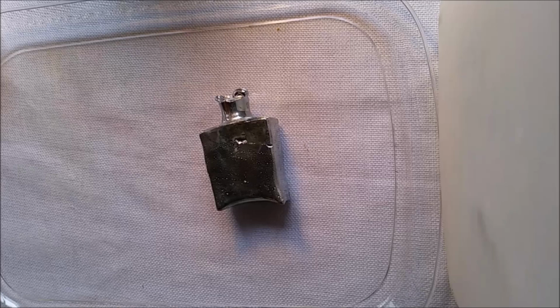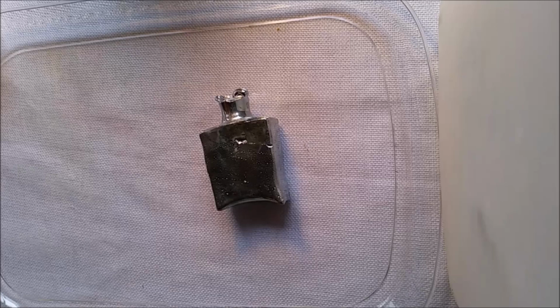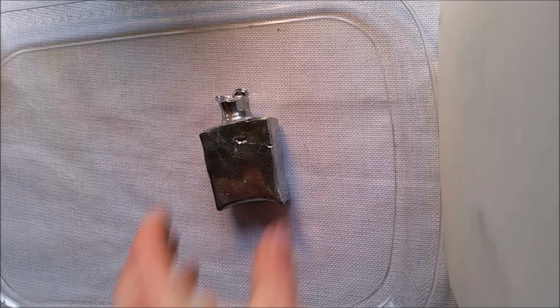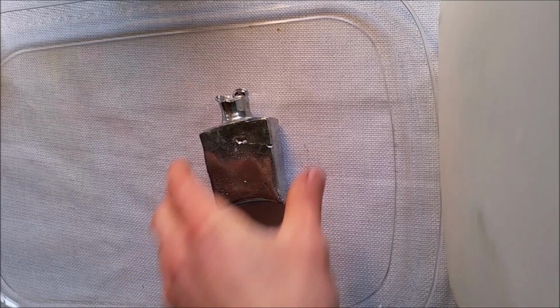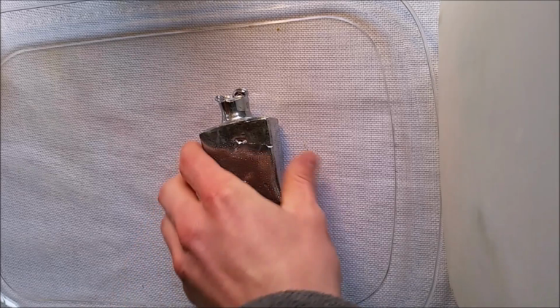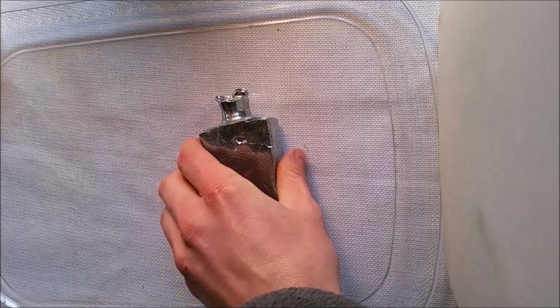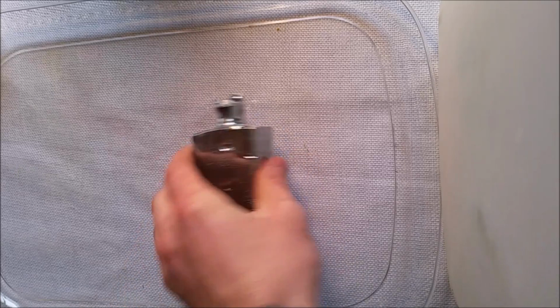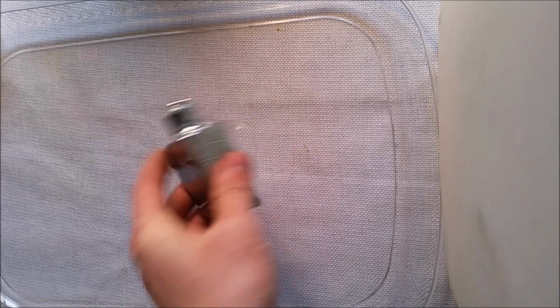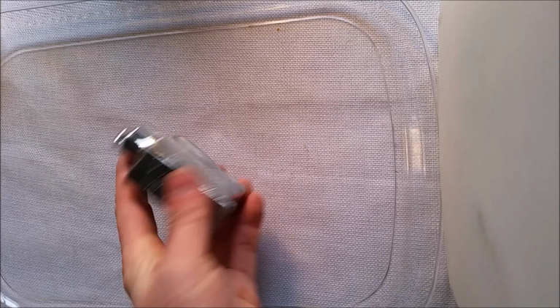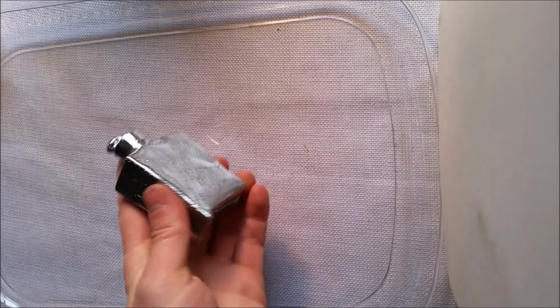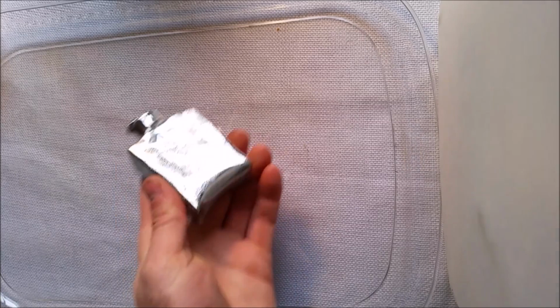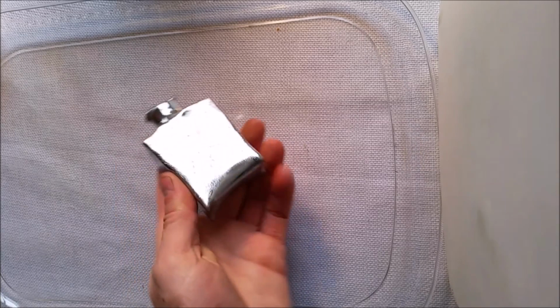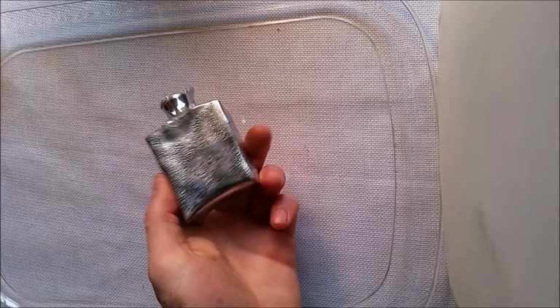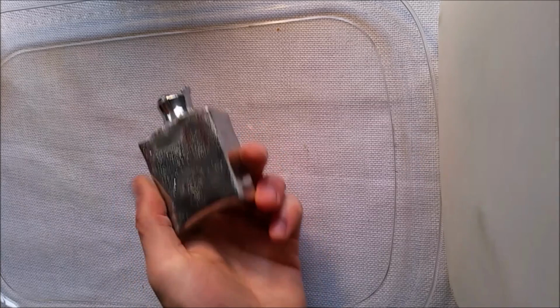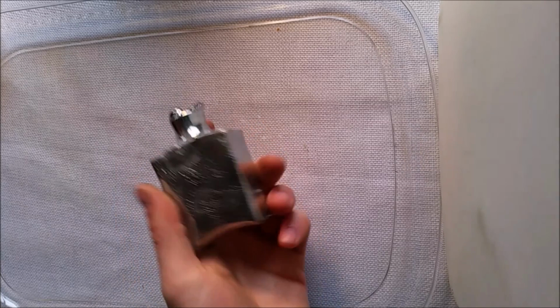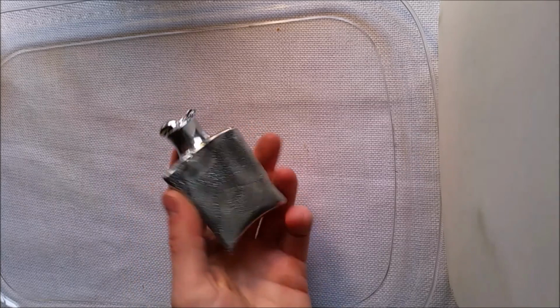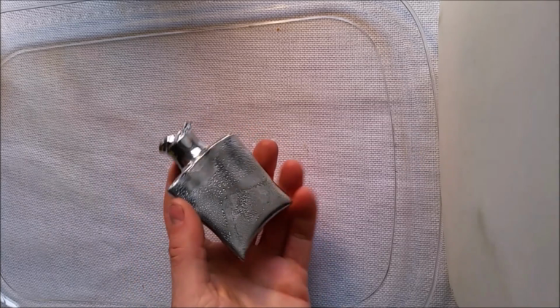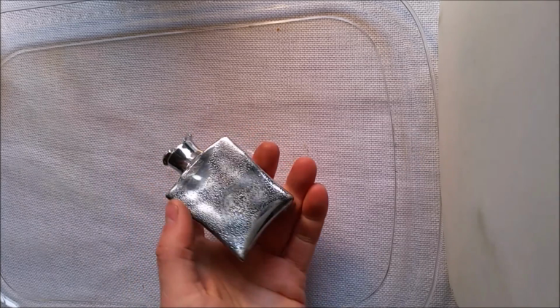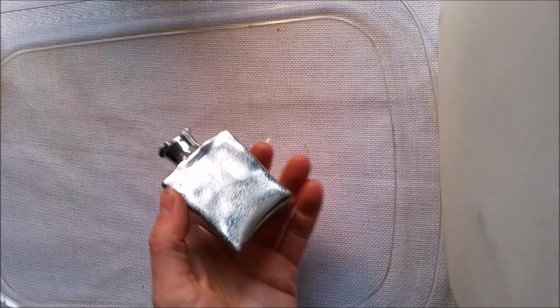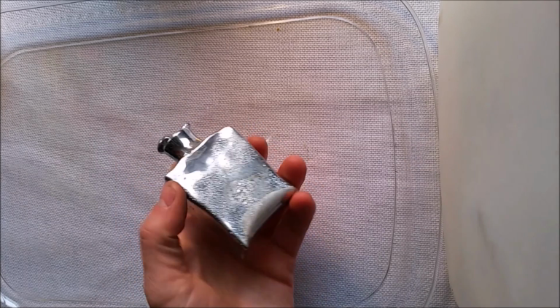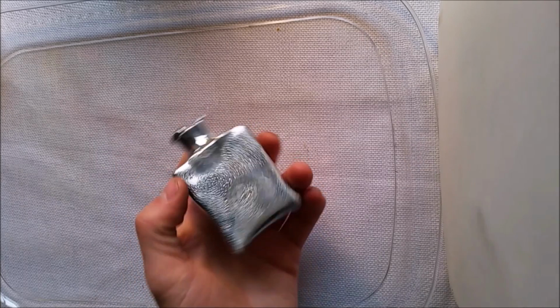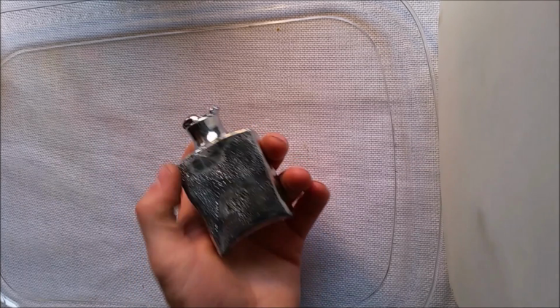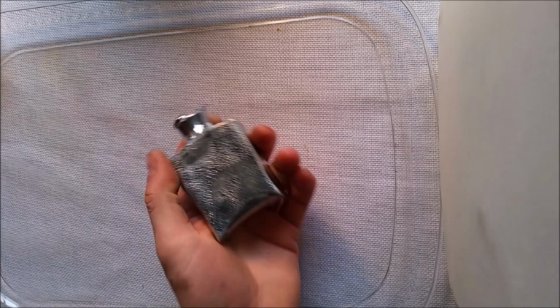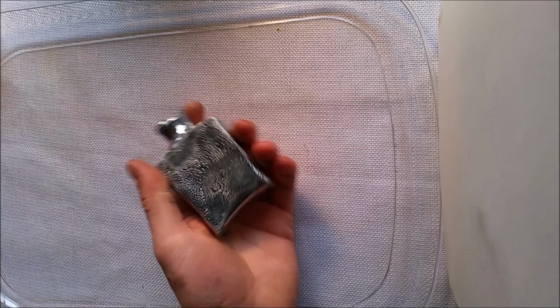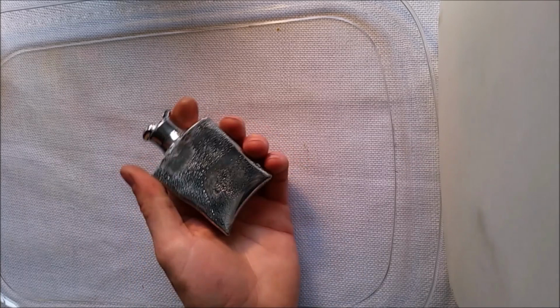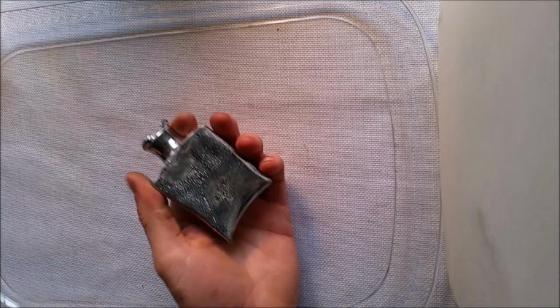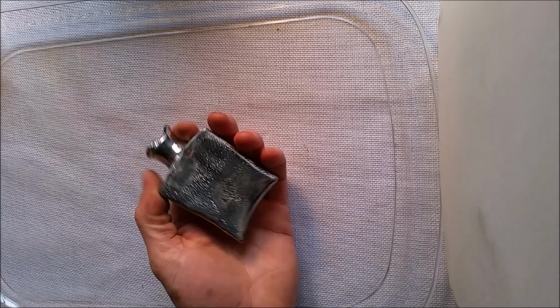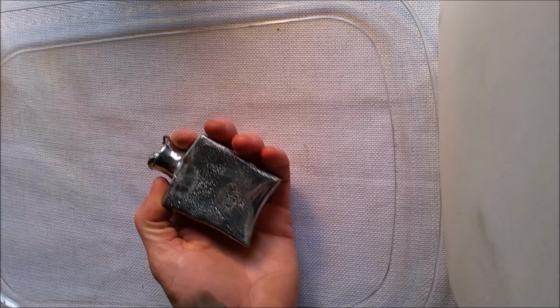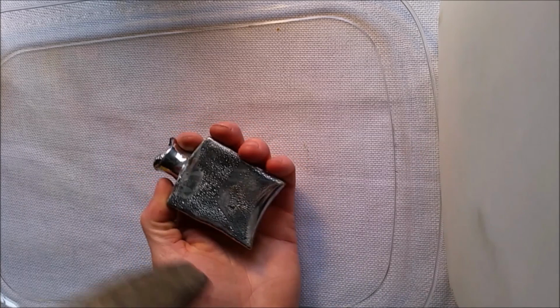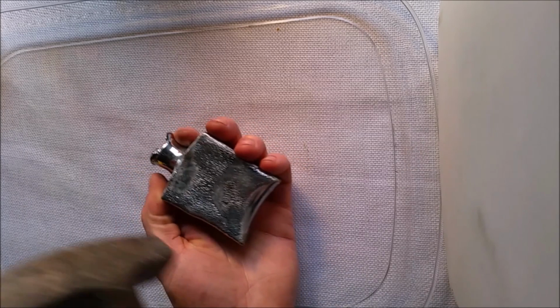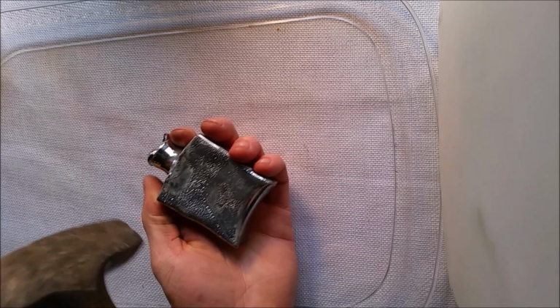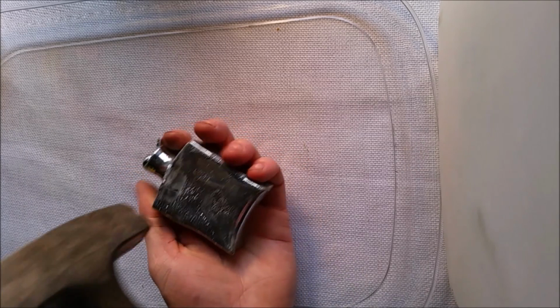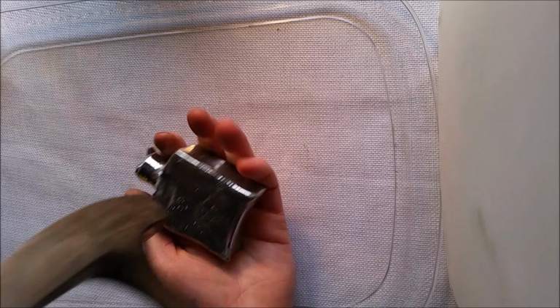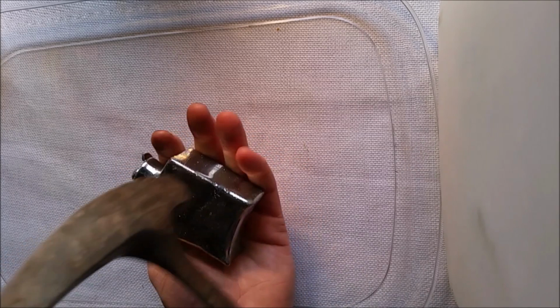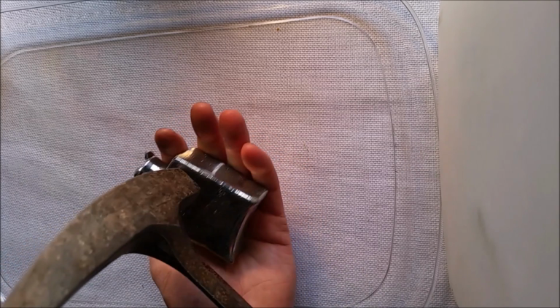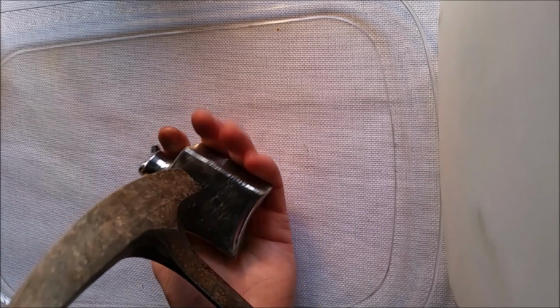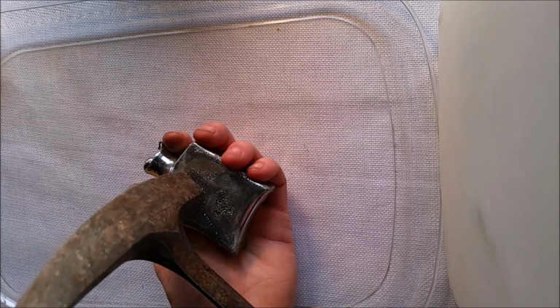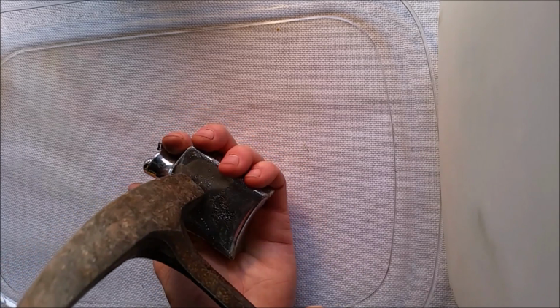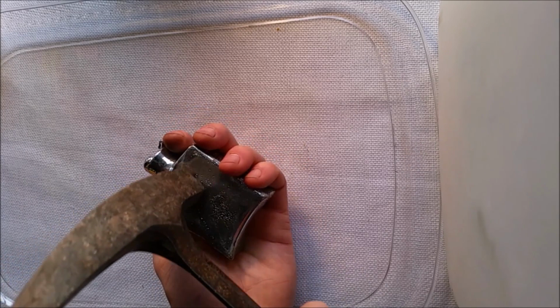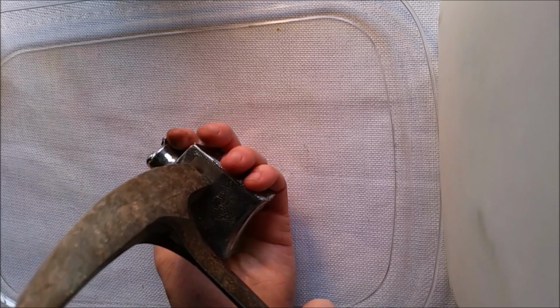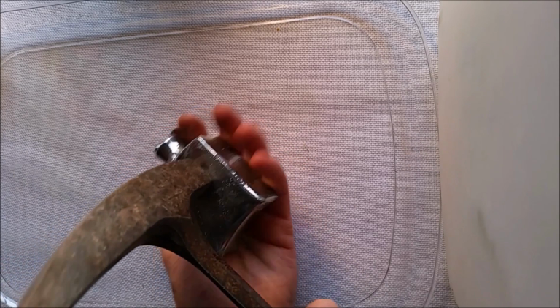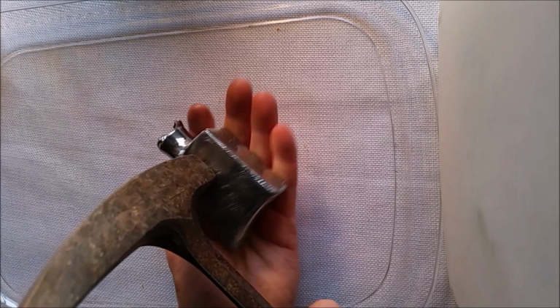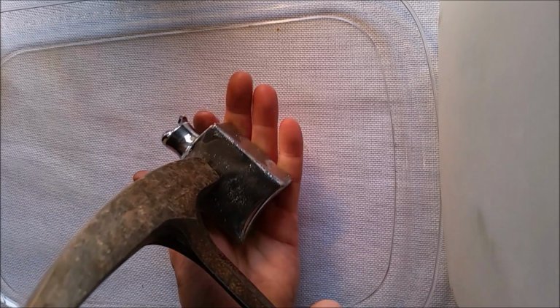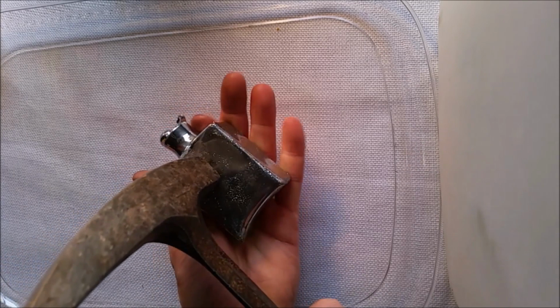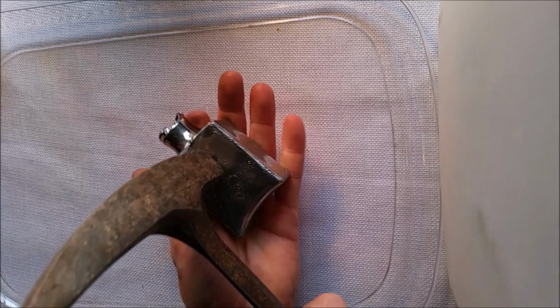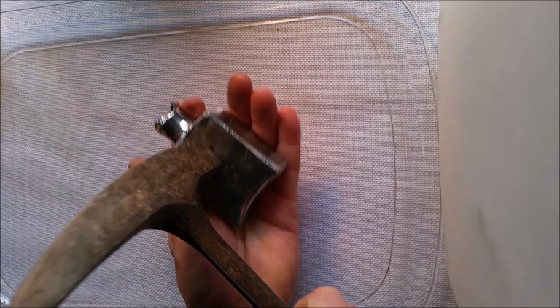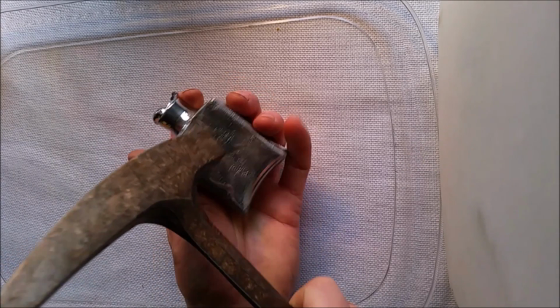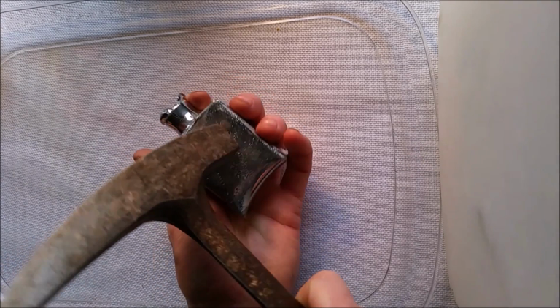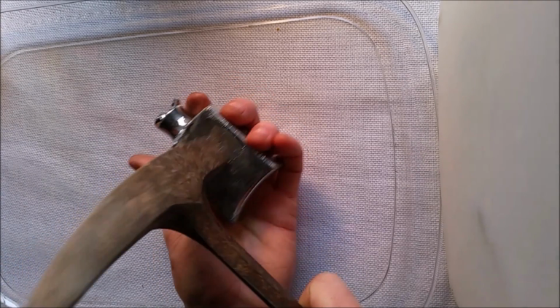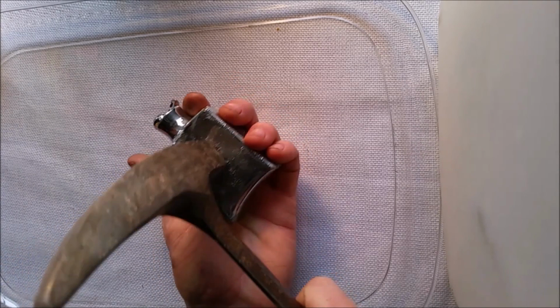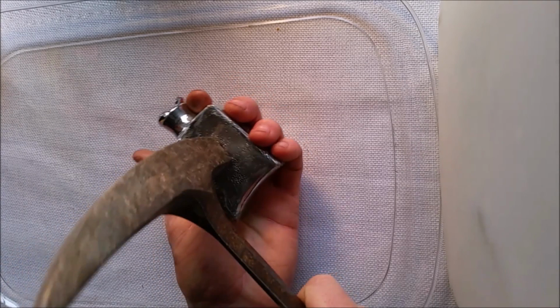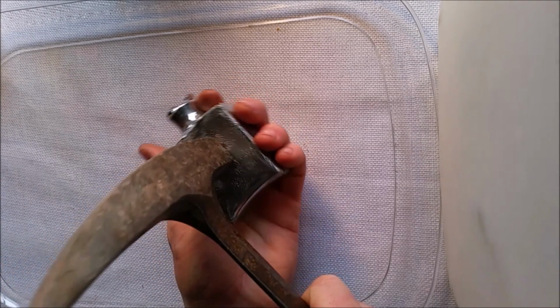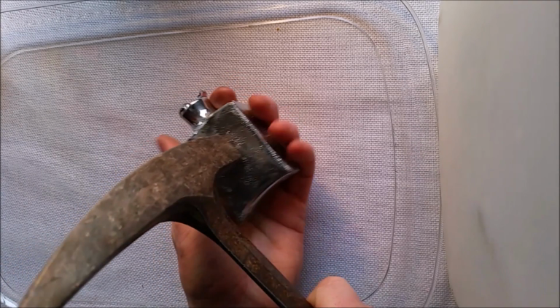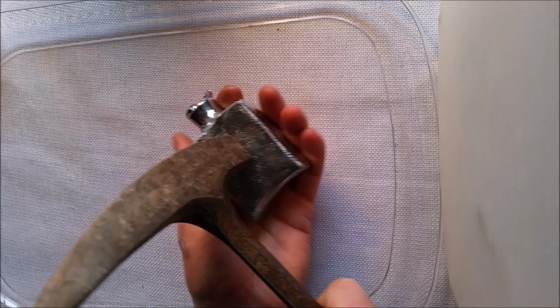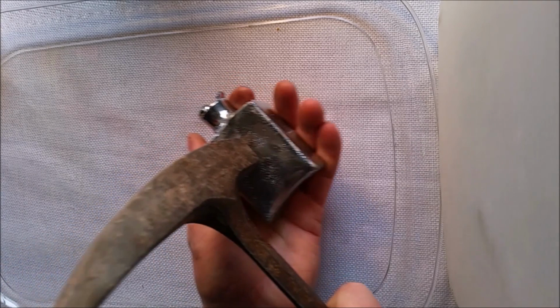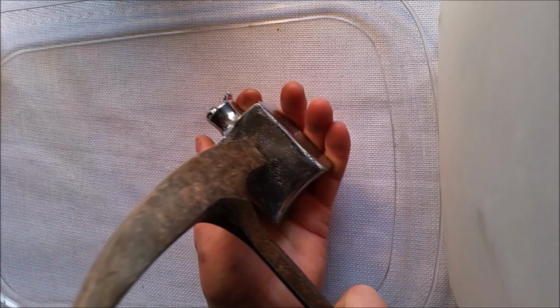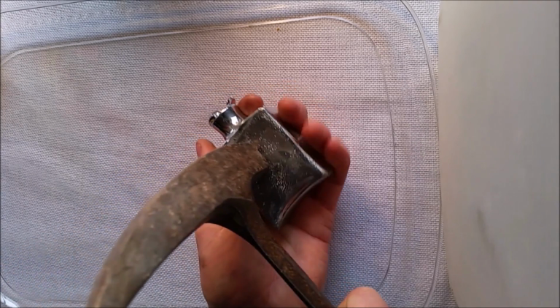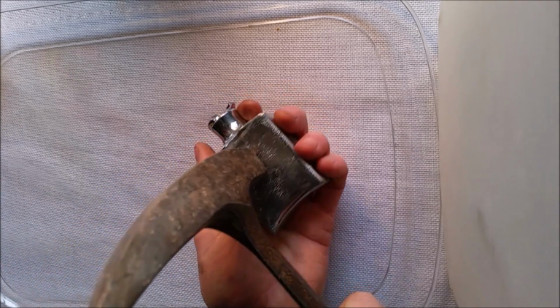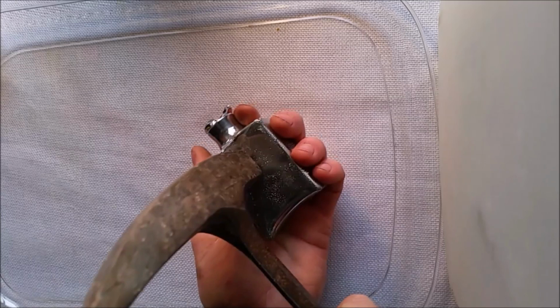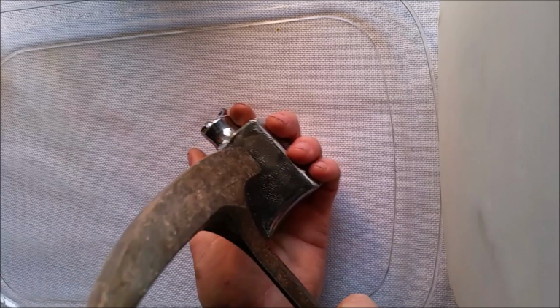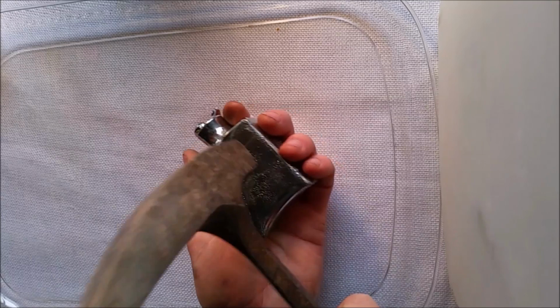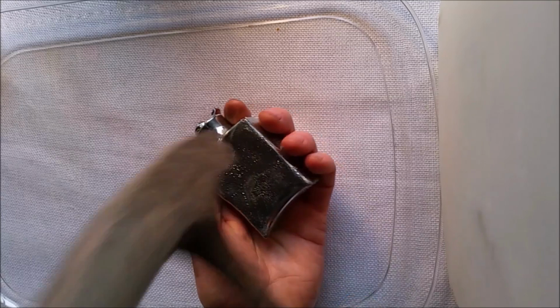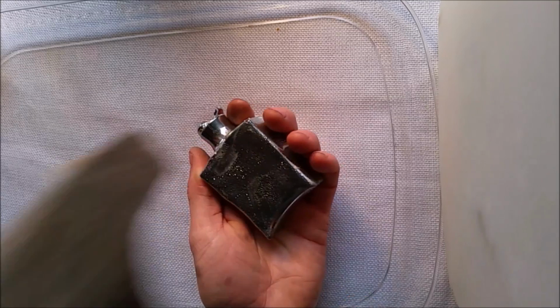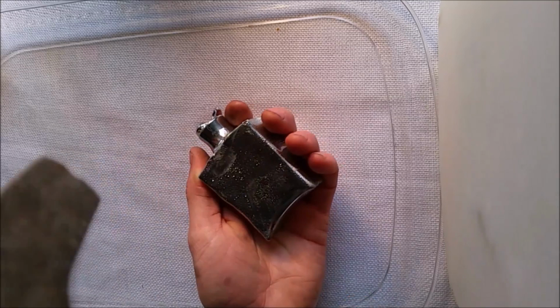Hi everyone, welcome back to Cody's lab. So I have here the chunk of gallium from my previous video and now it's time to hit it with a hammer.